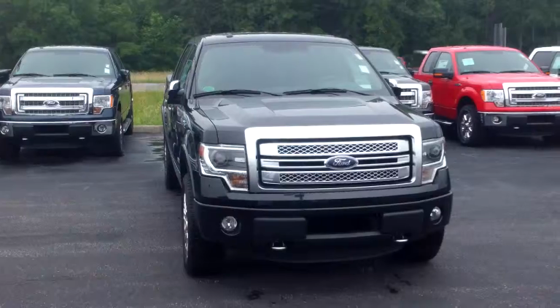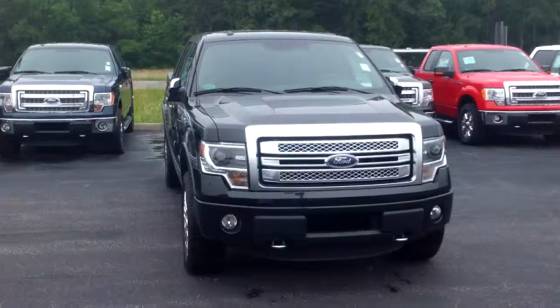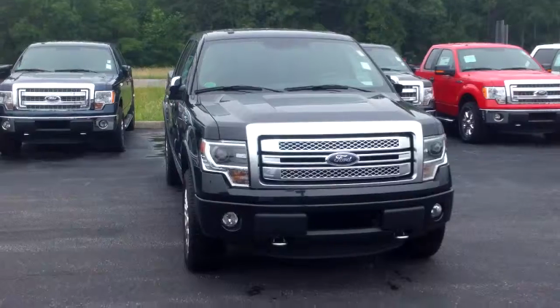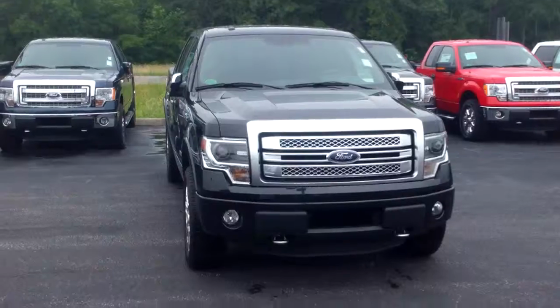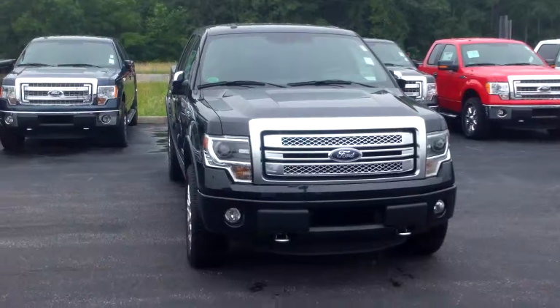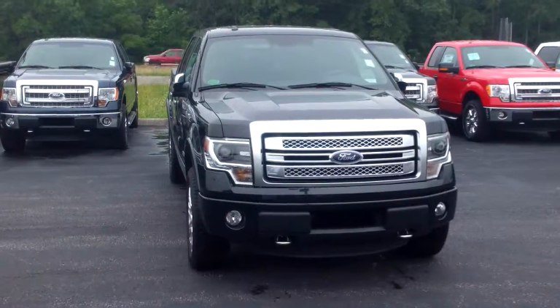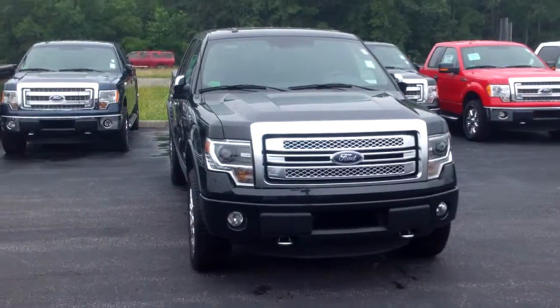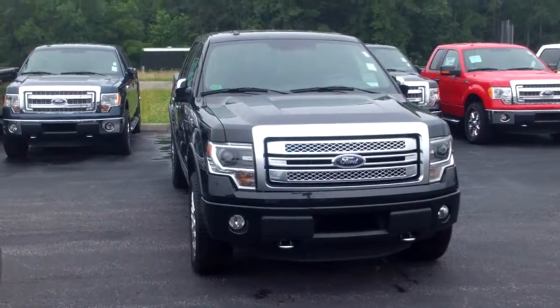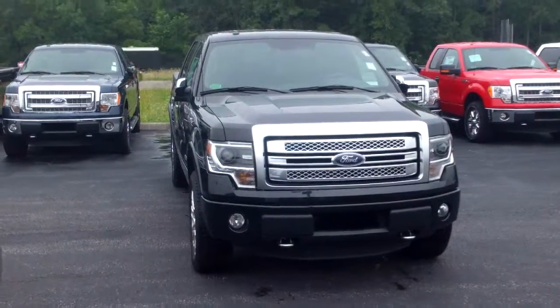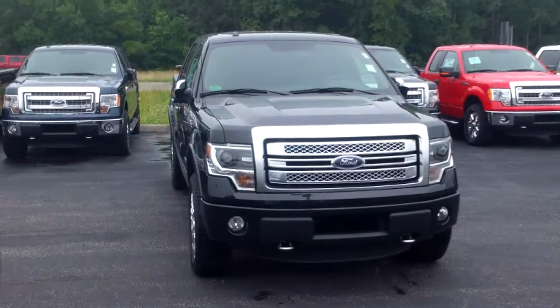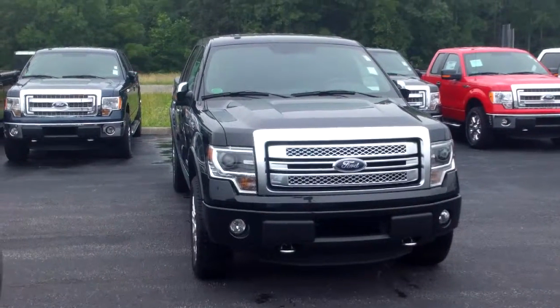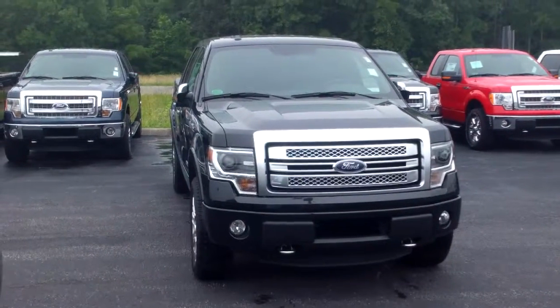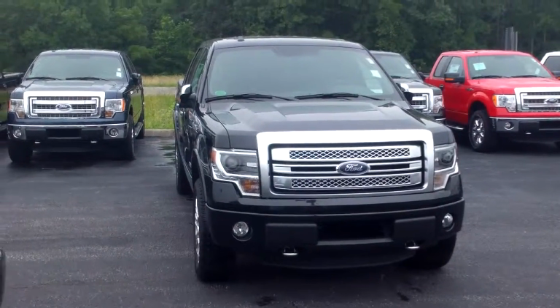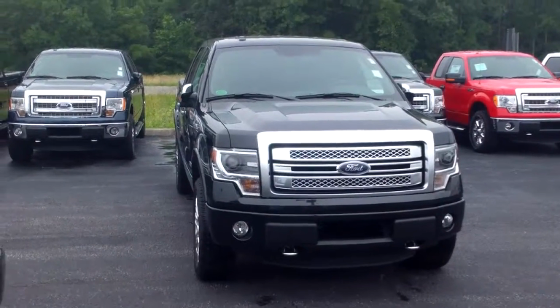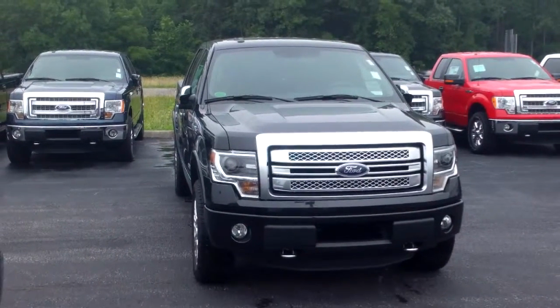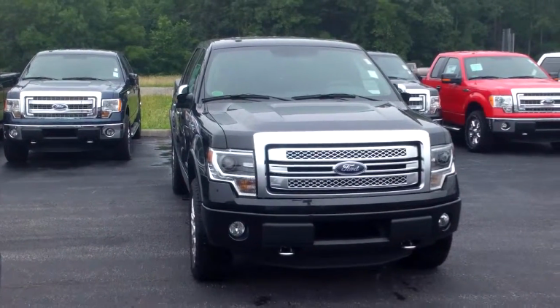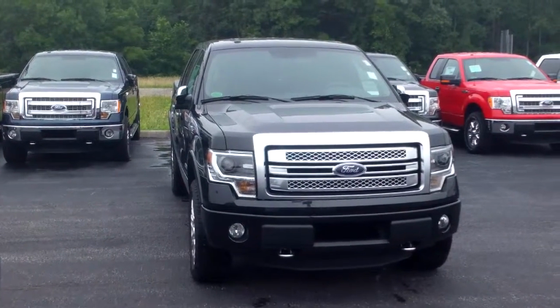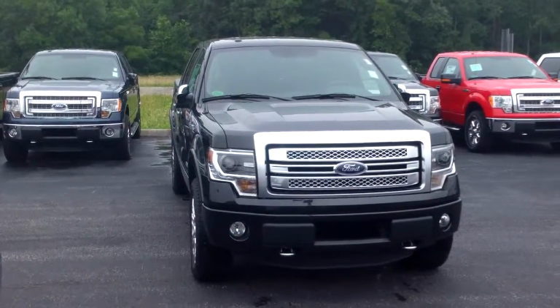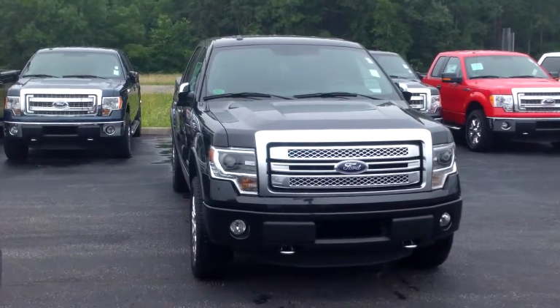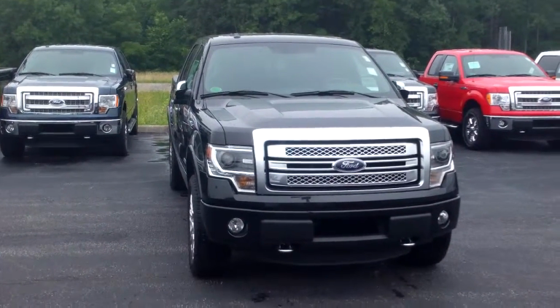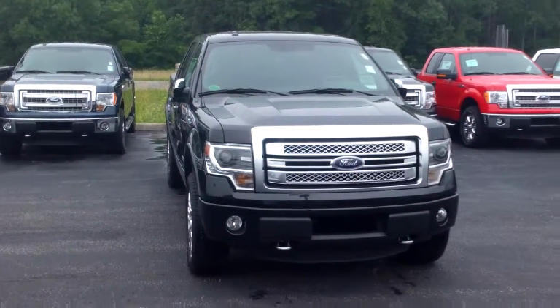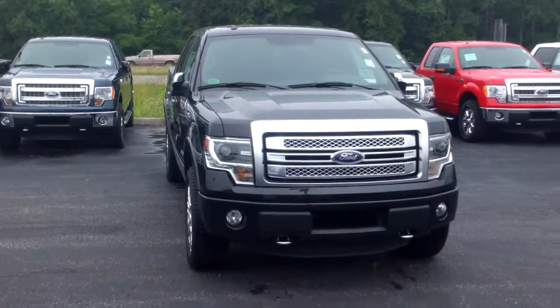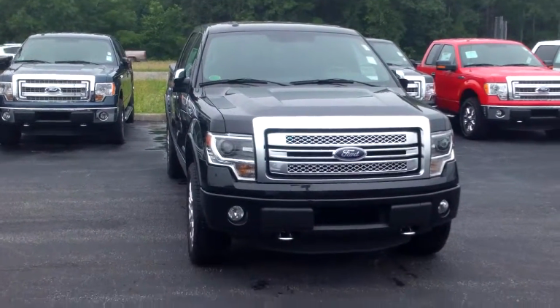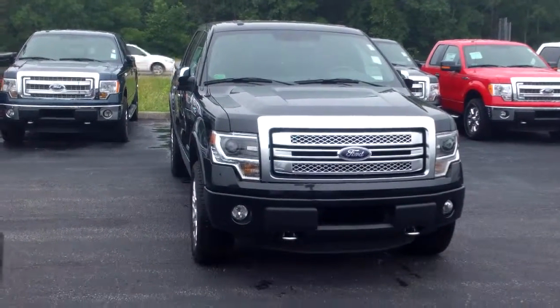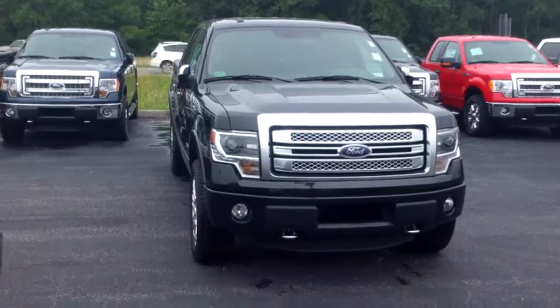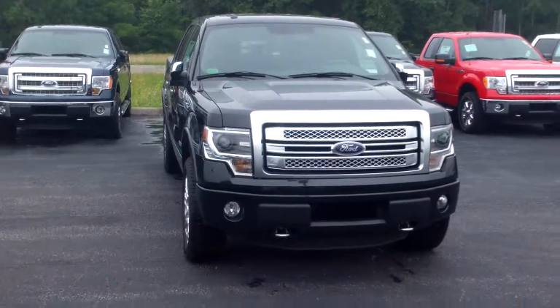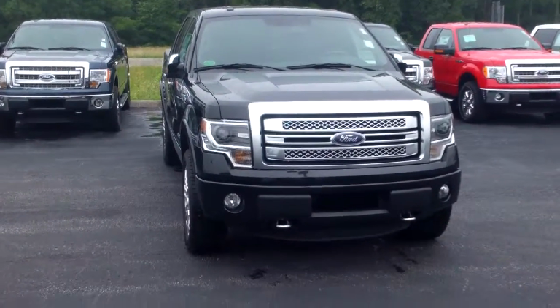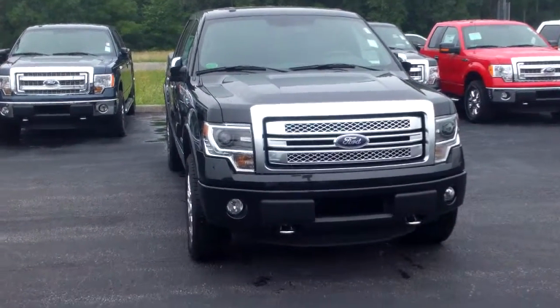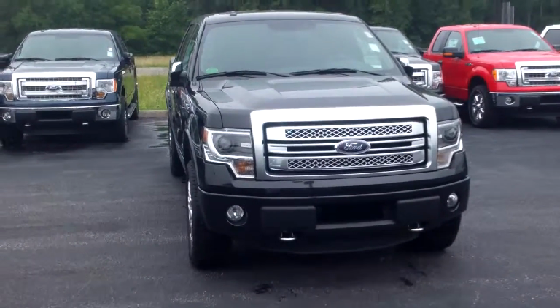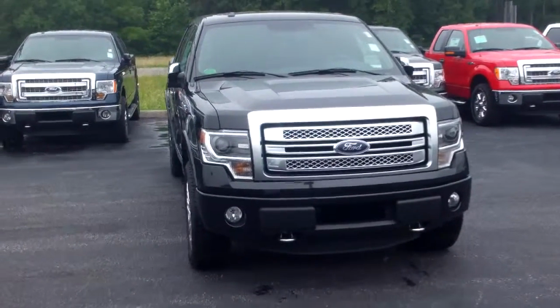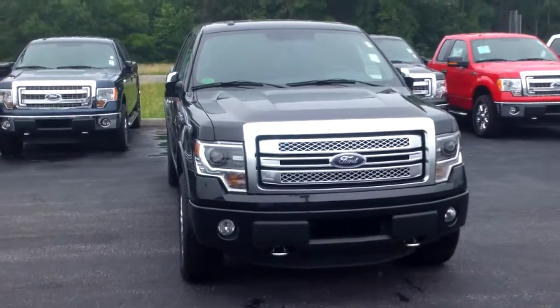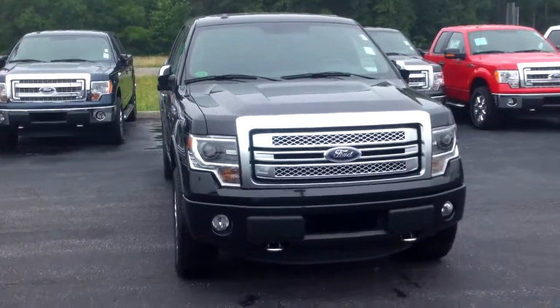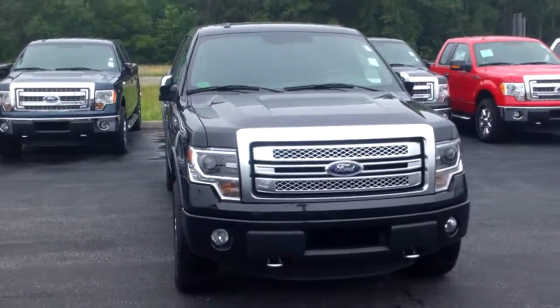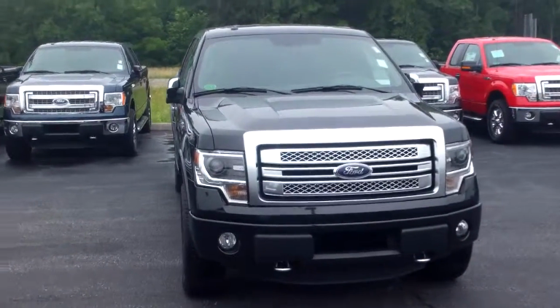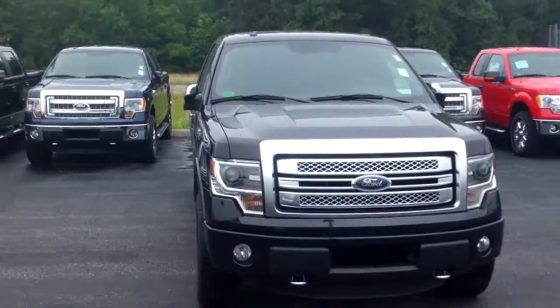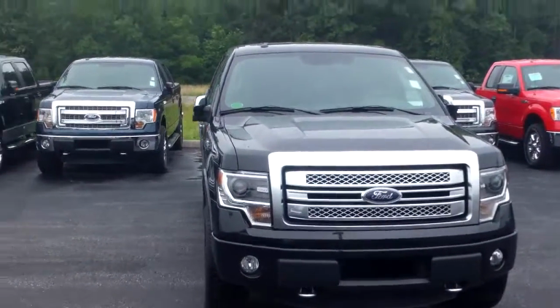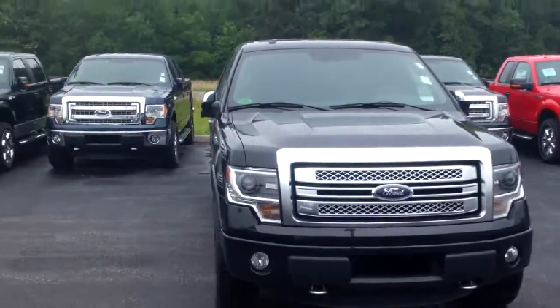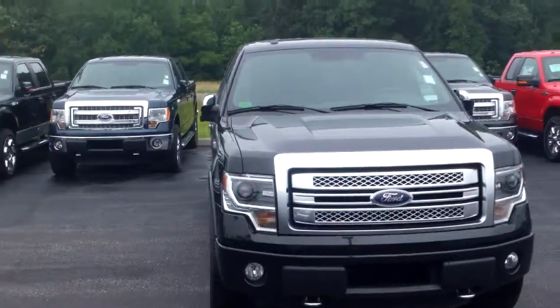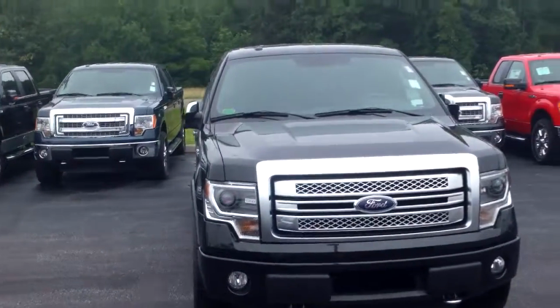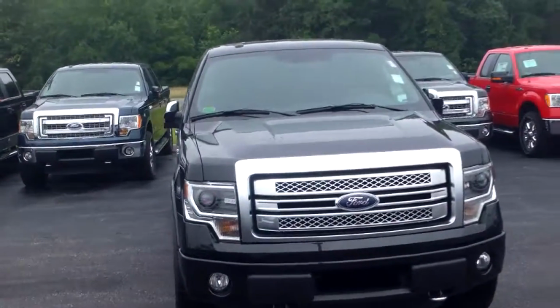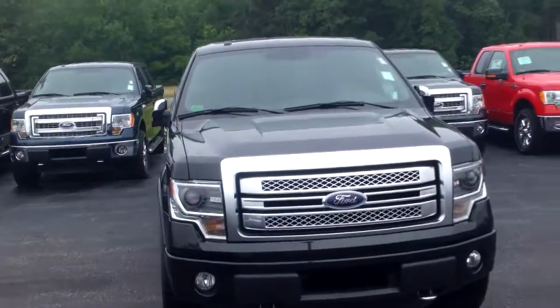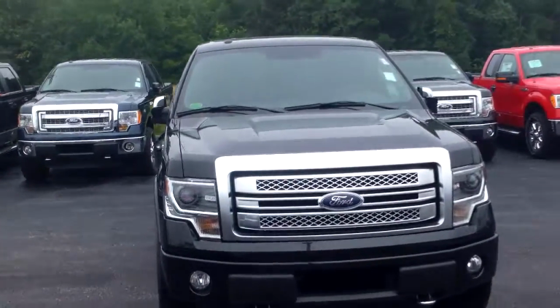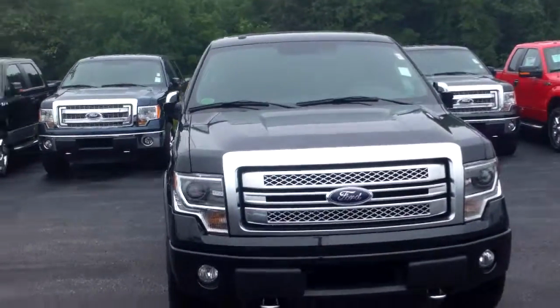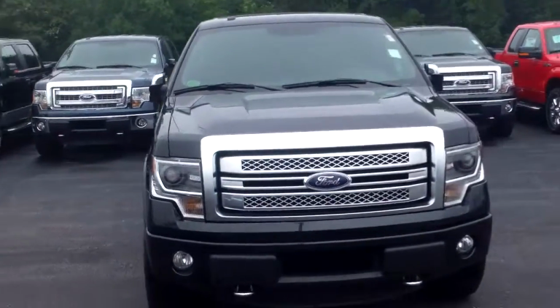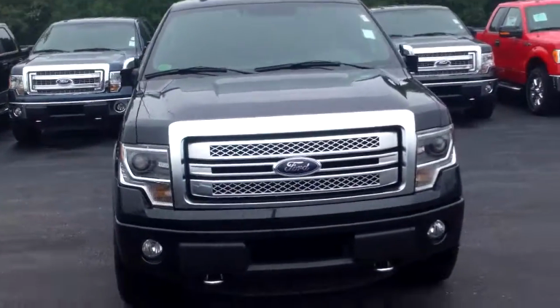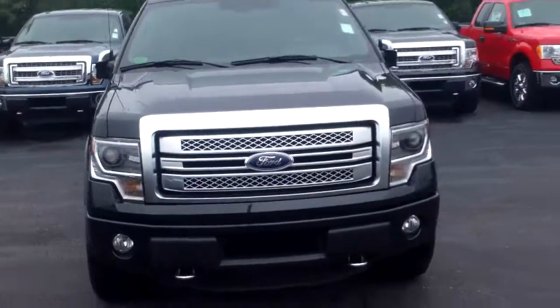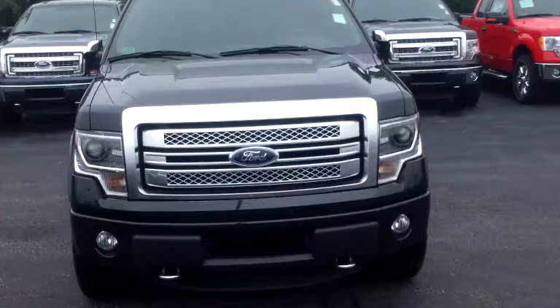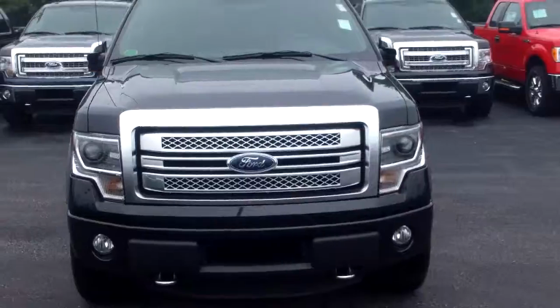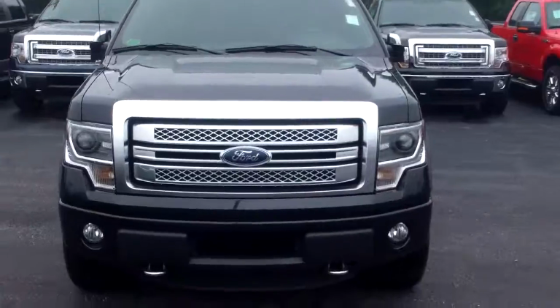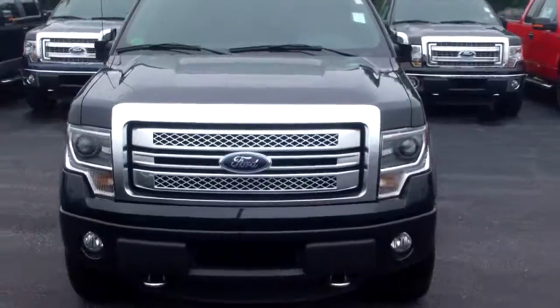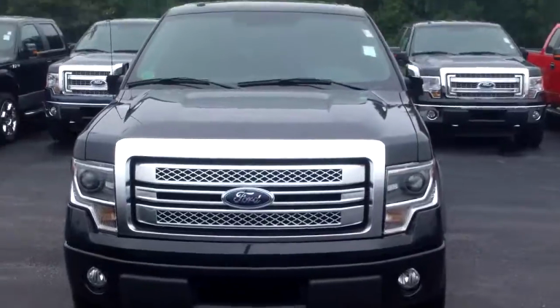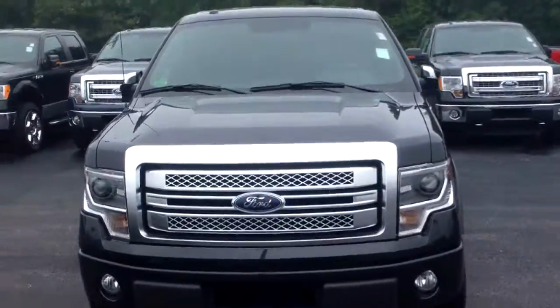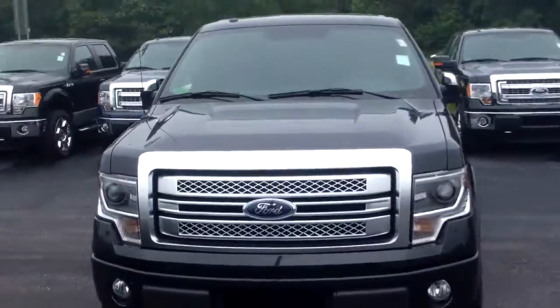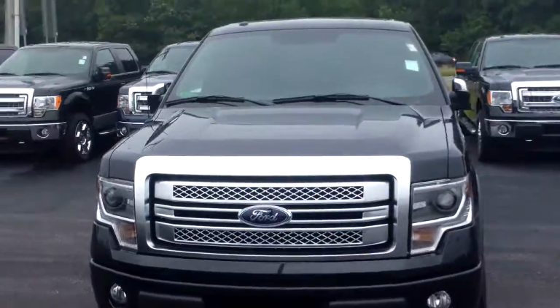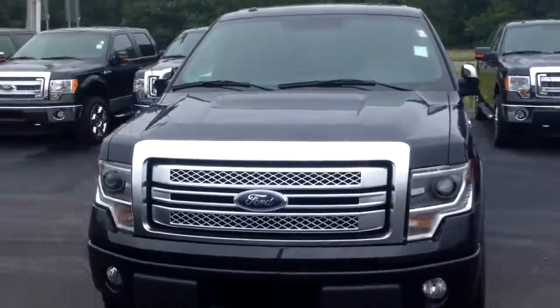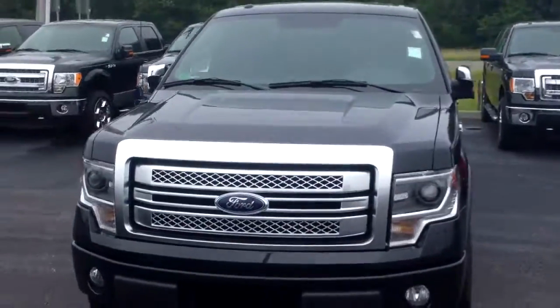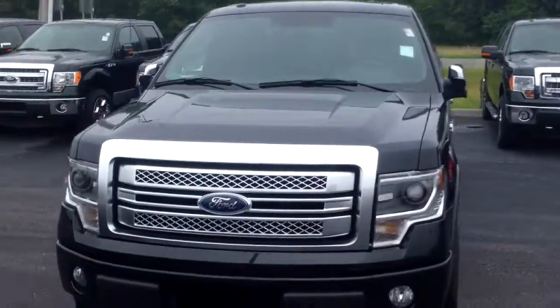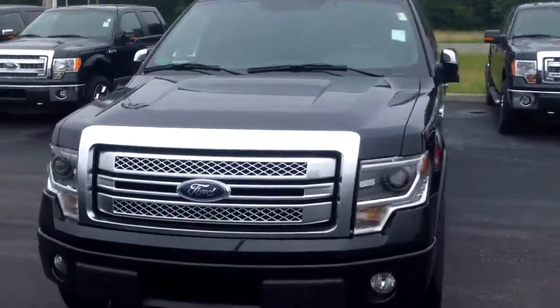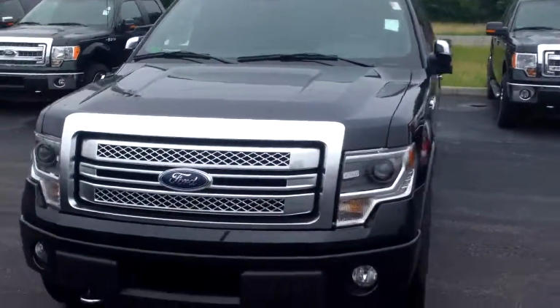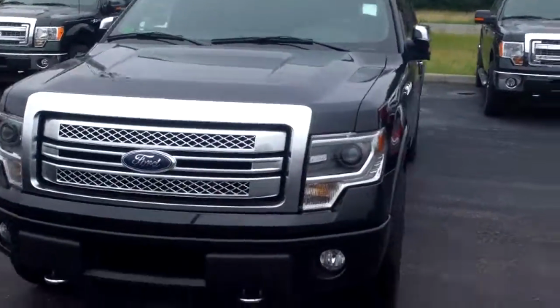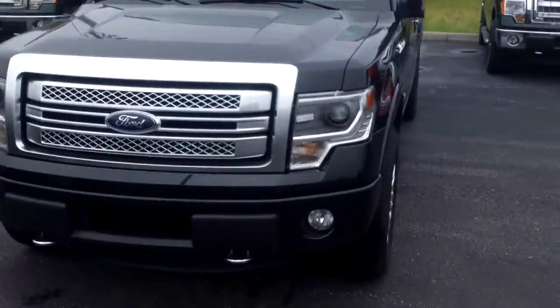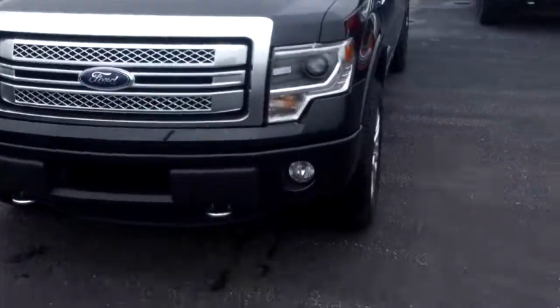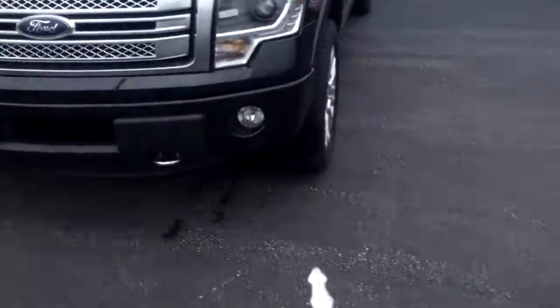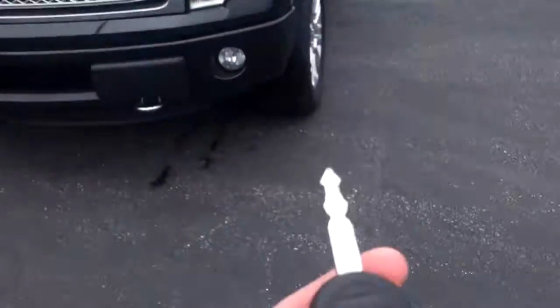Good morning. Here's a quick video of this 2013 F-150 Platinum, with a couple of nice features on it.